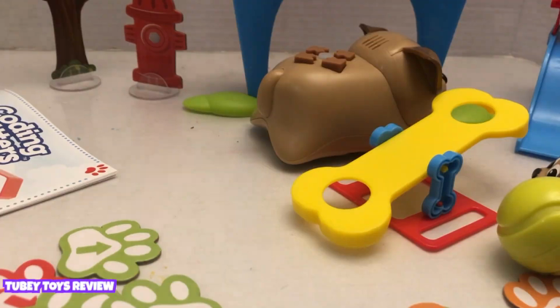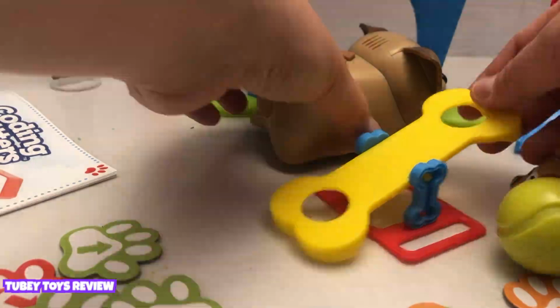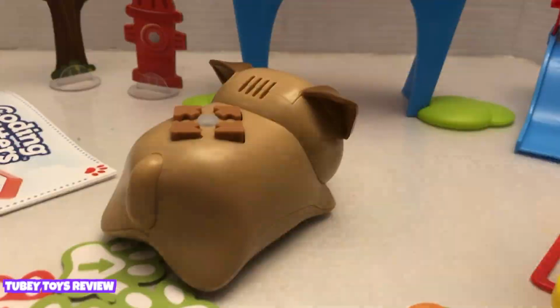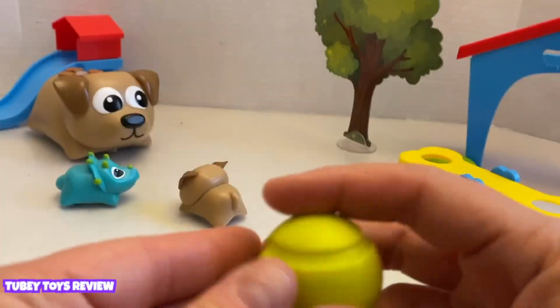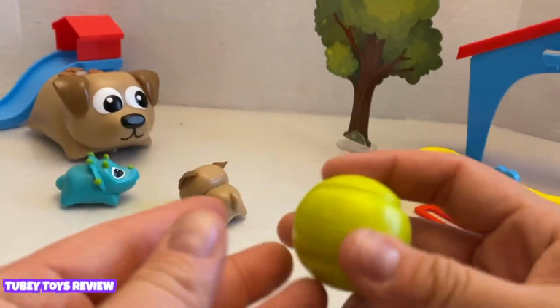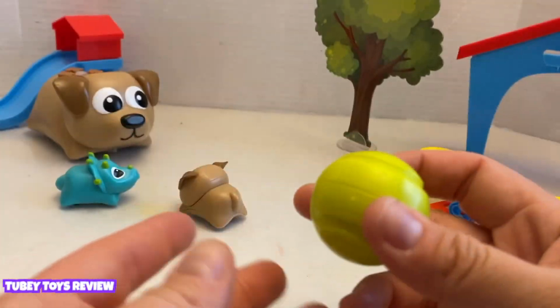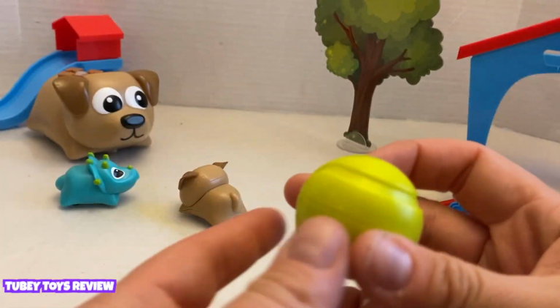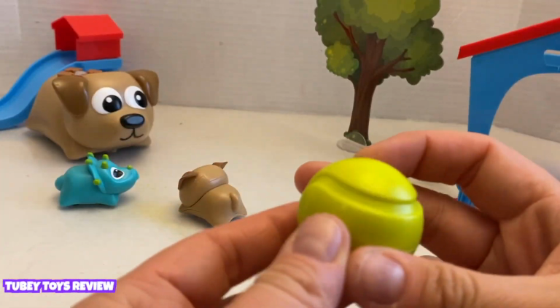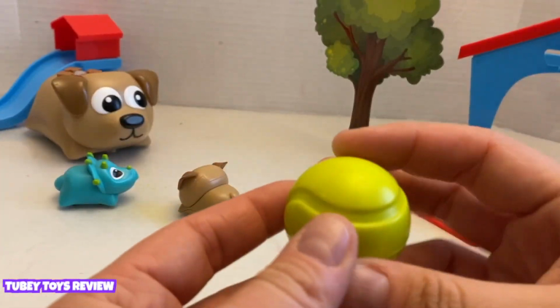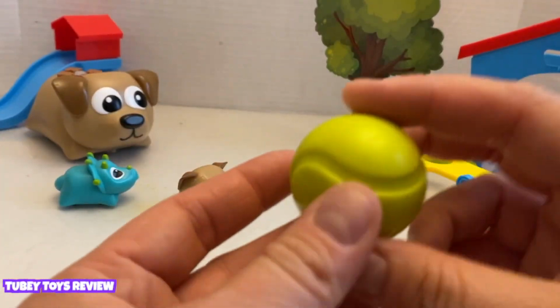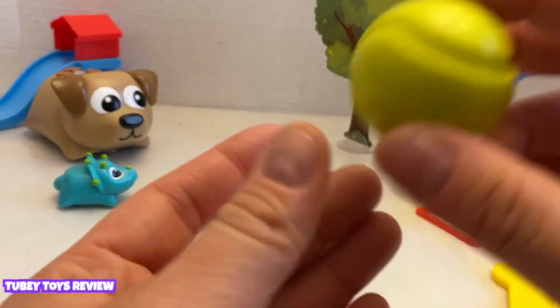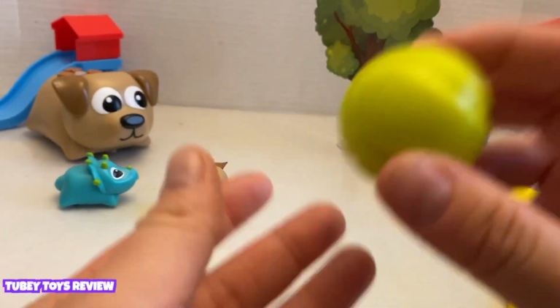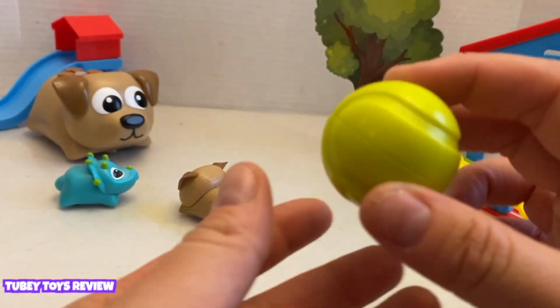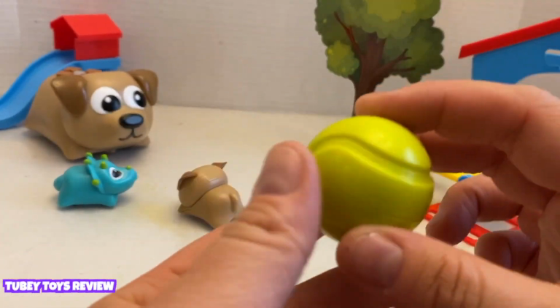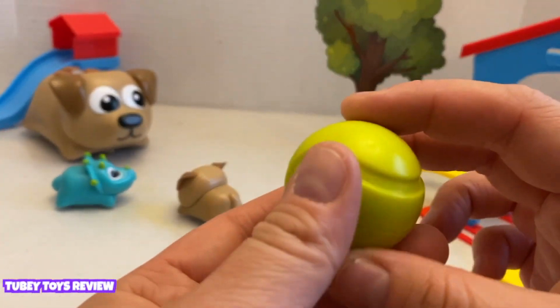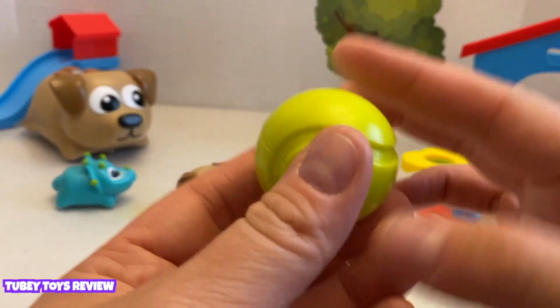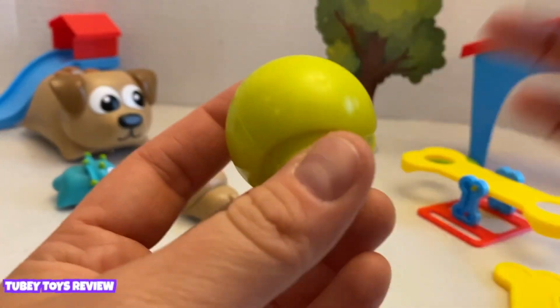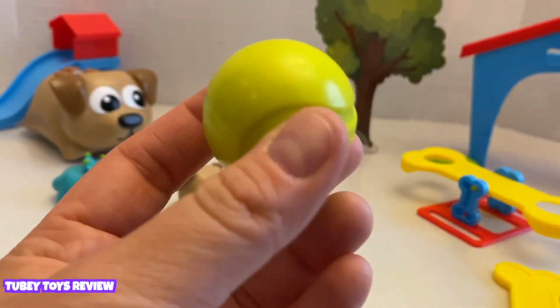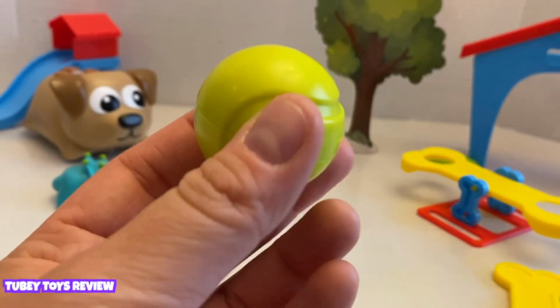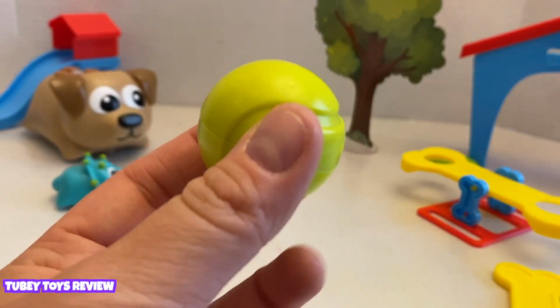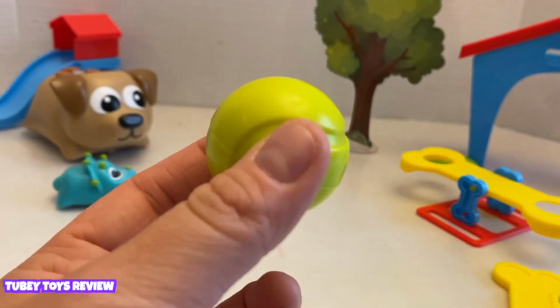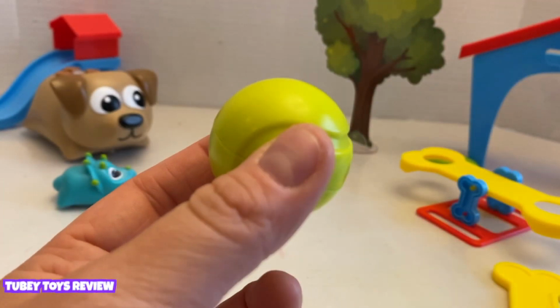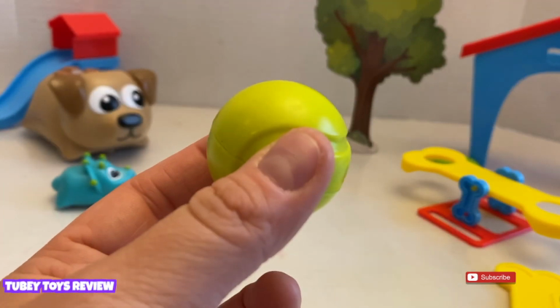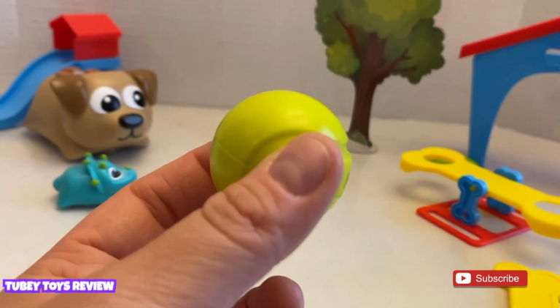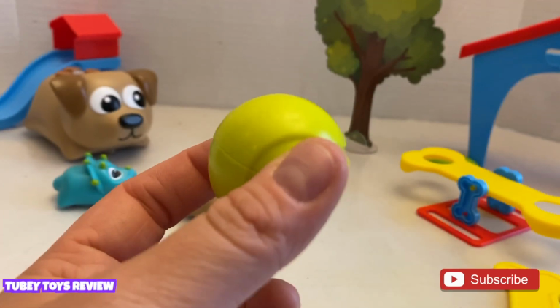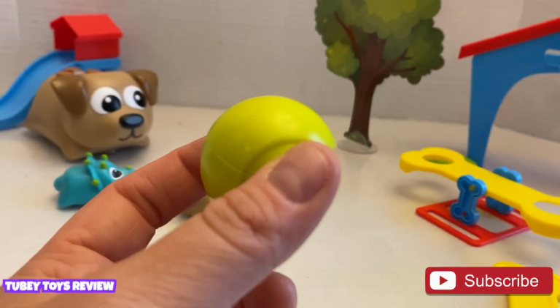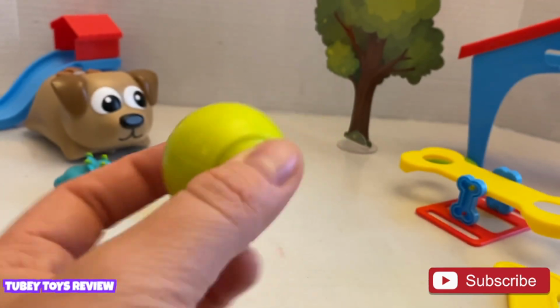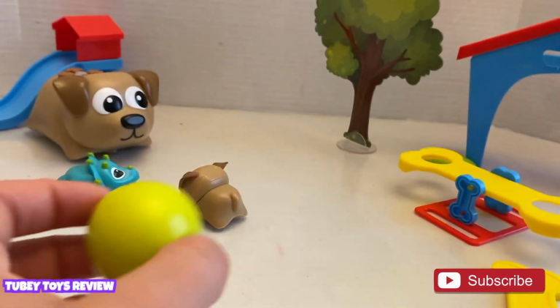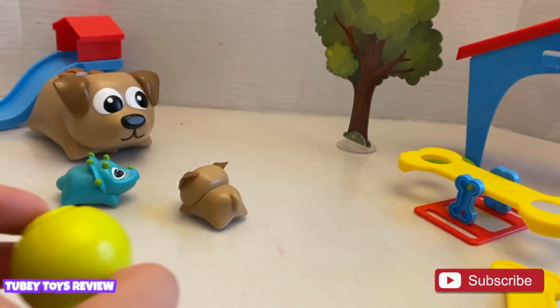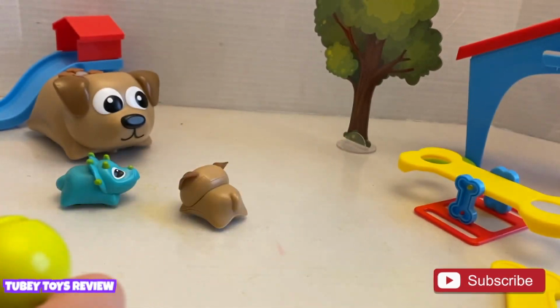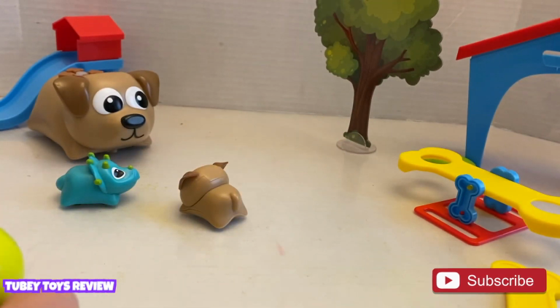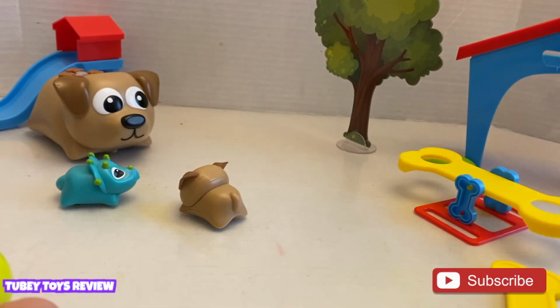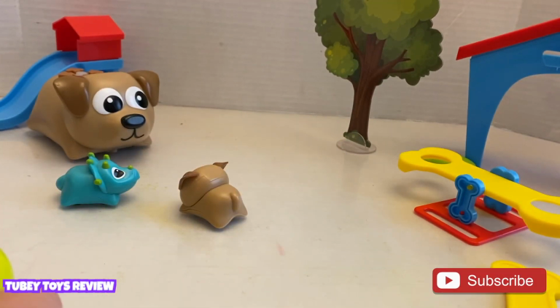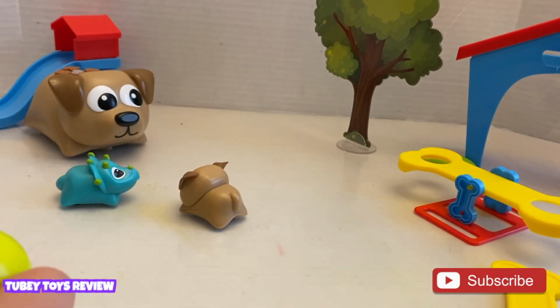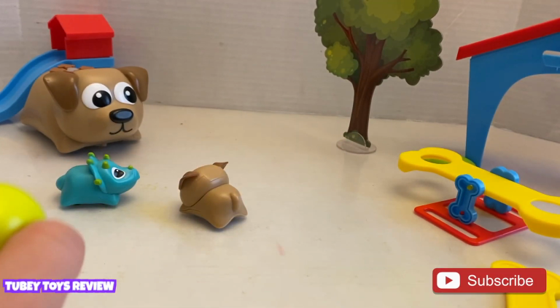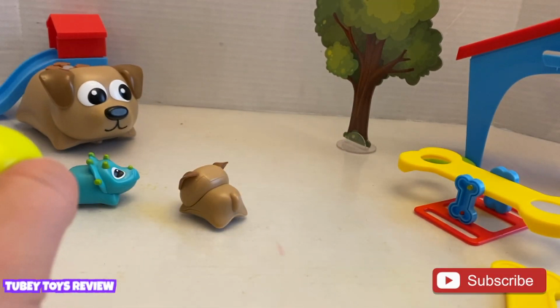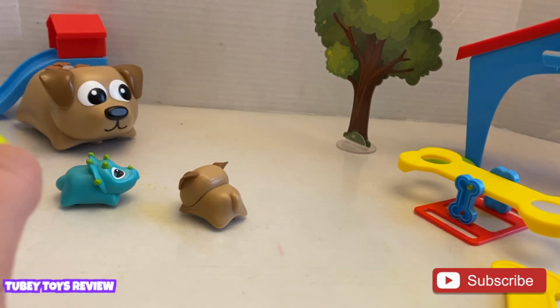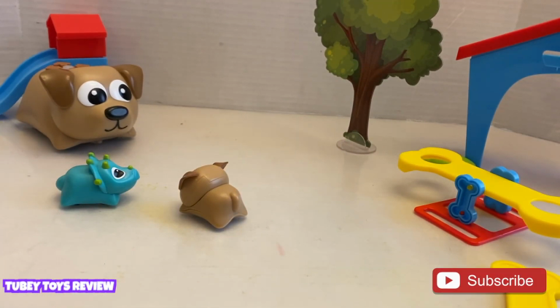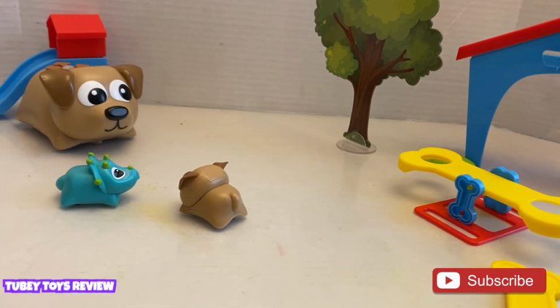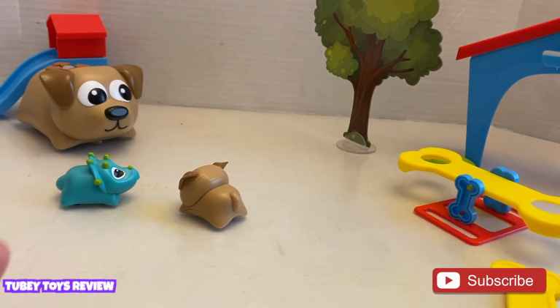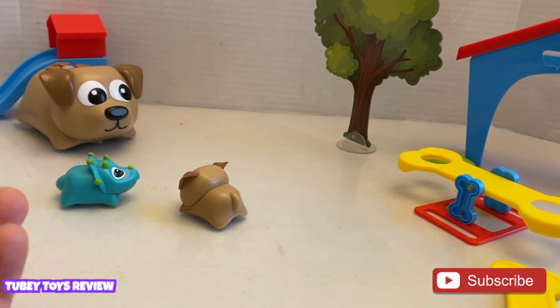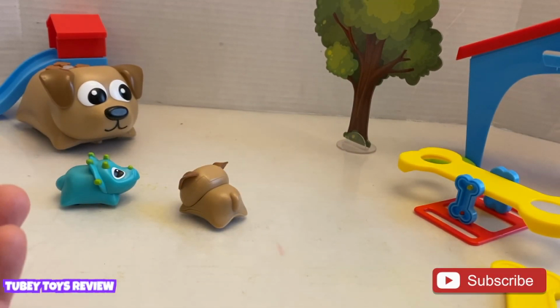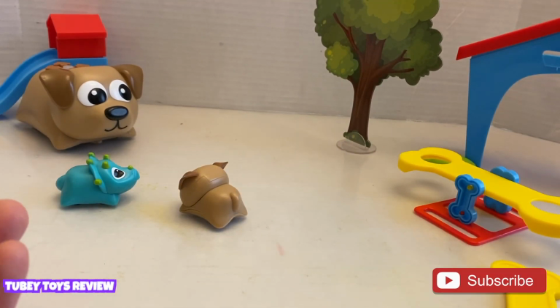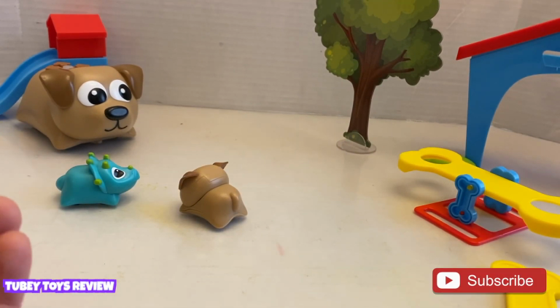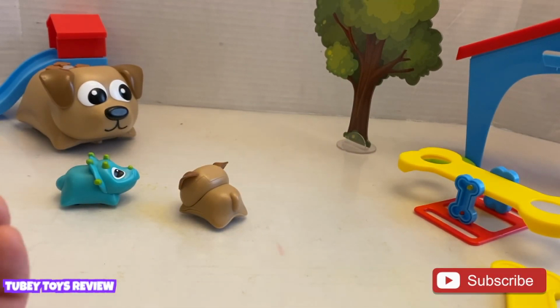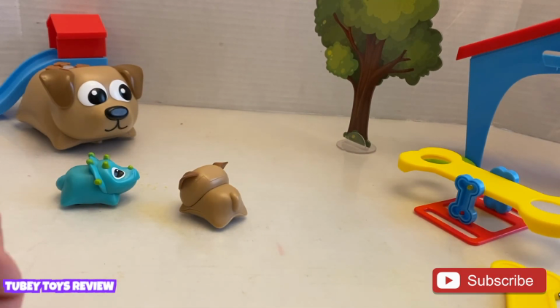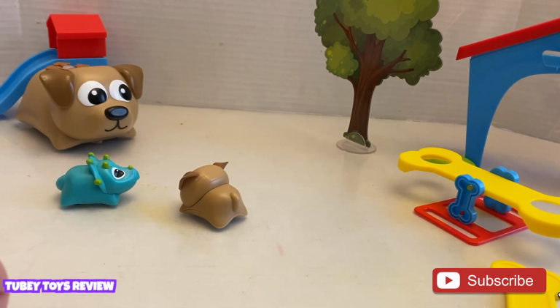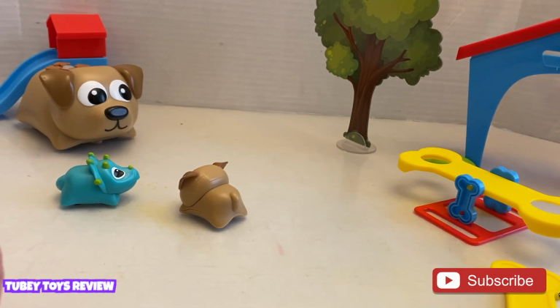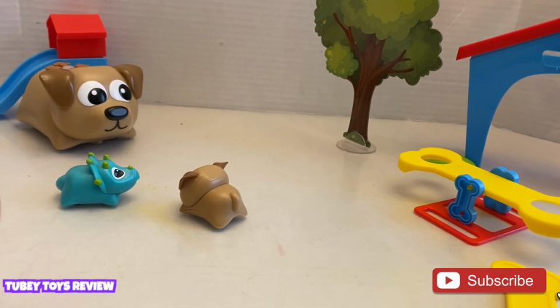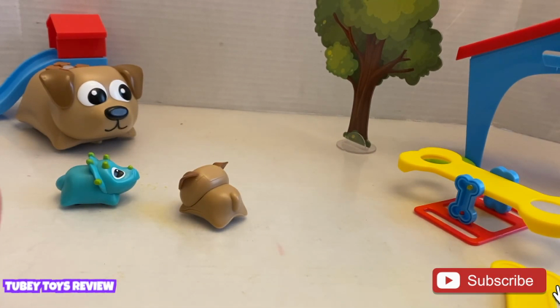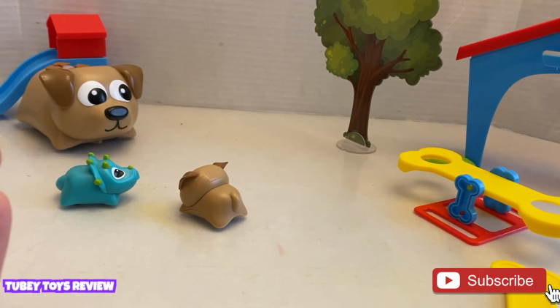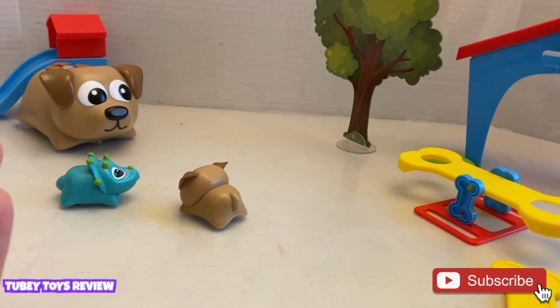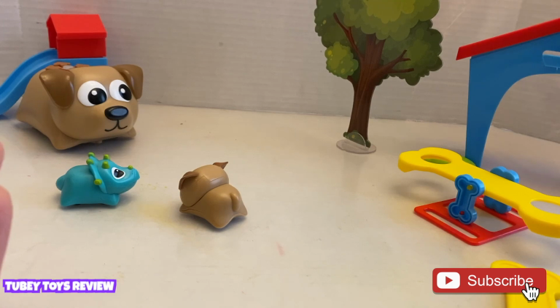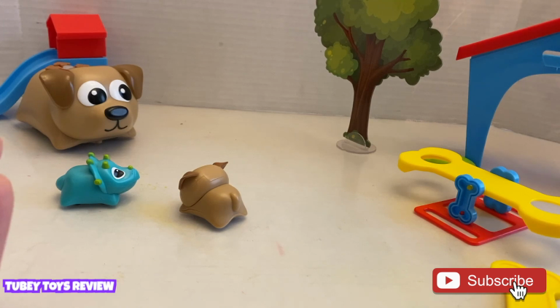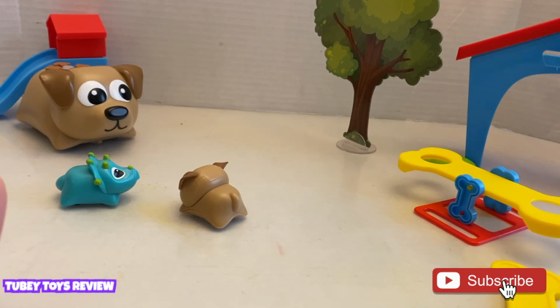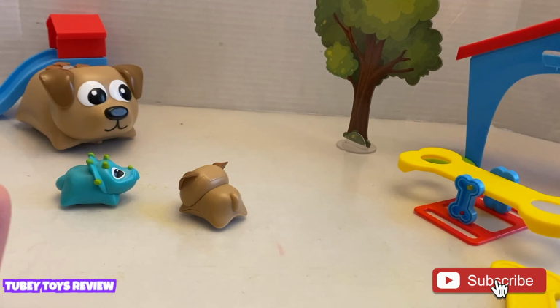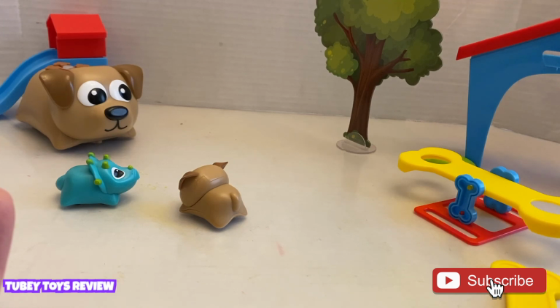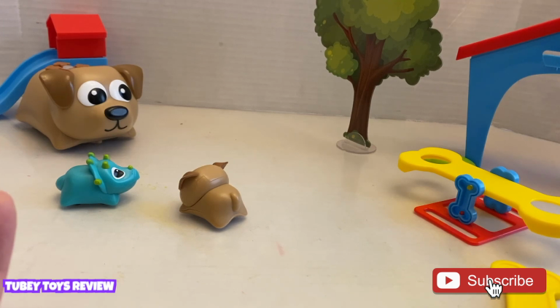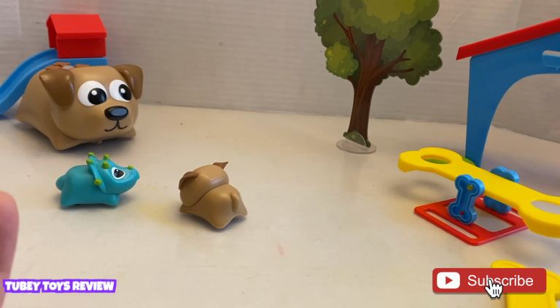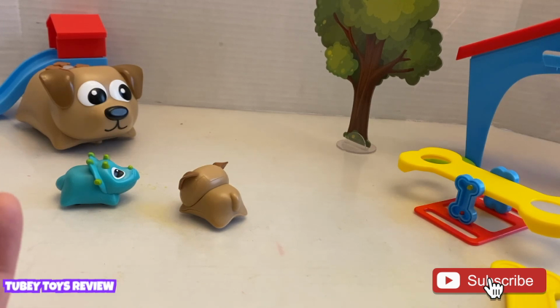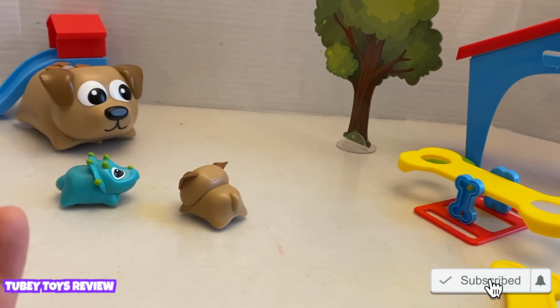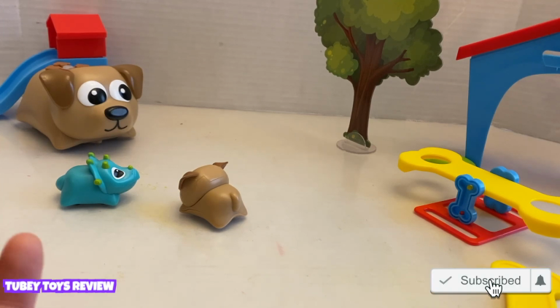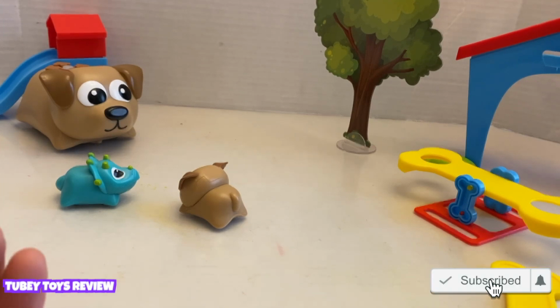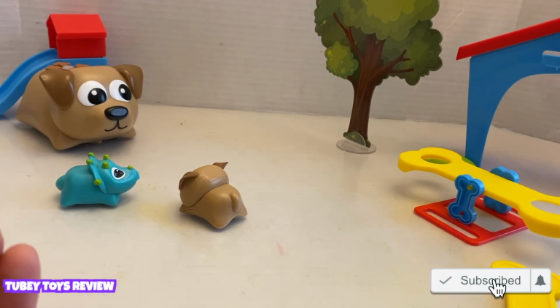Coding Critters are your first coding friends. They each come with their own little pet.